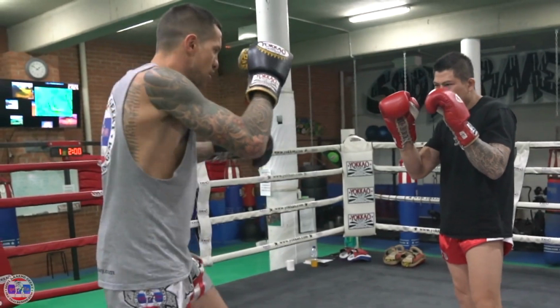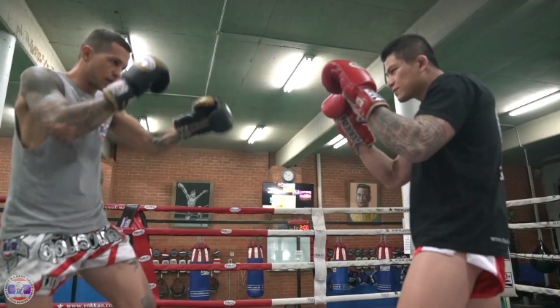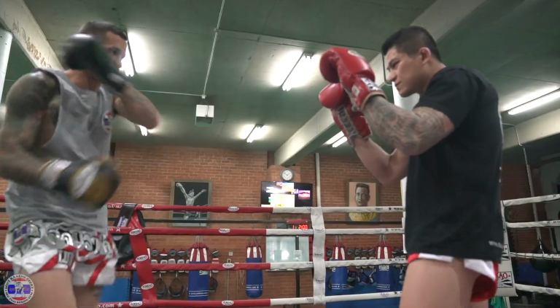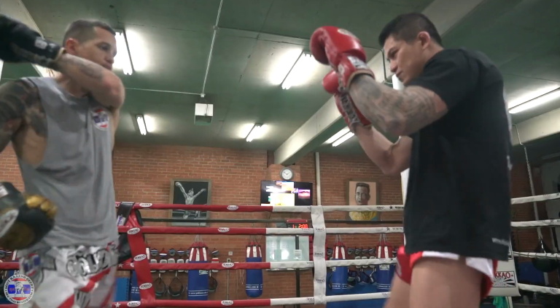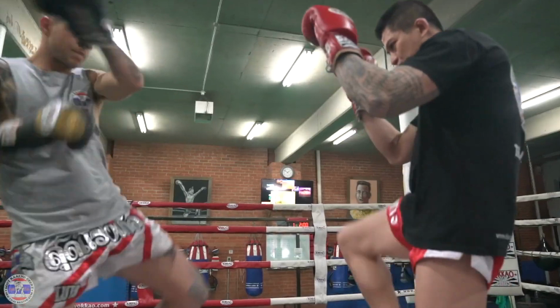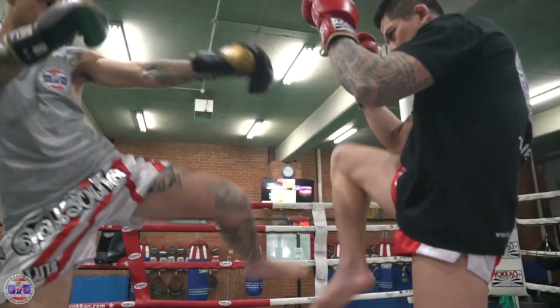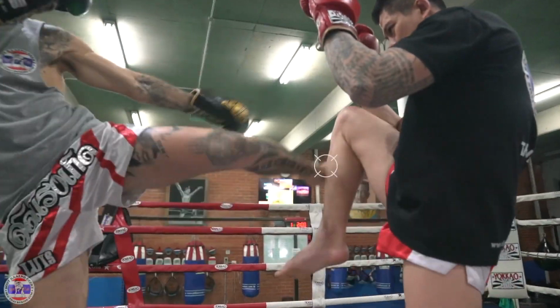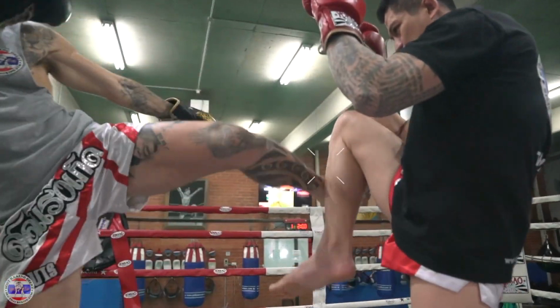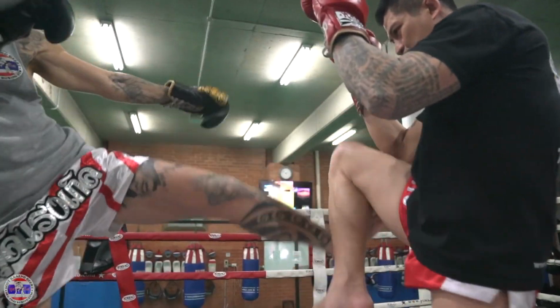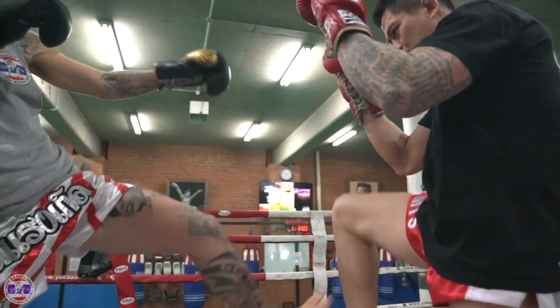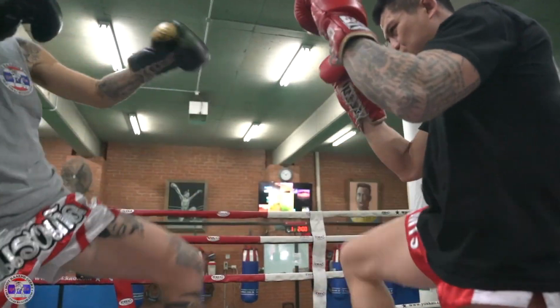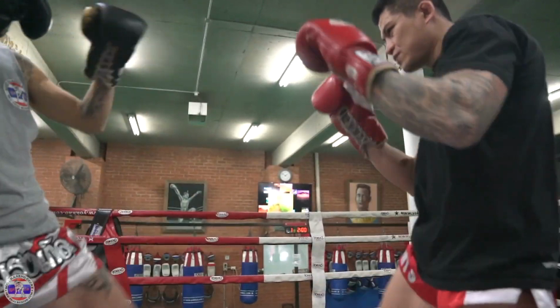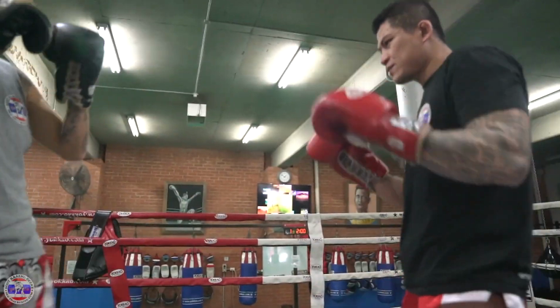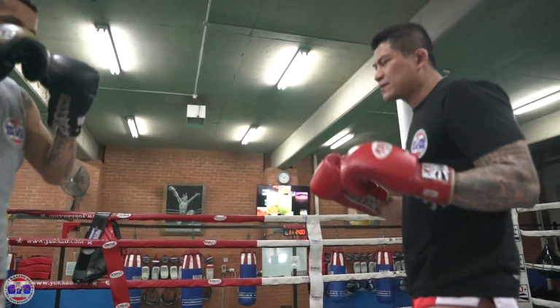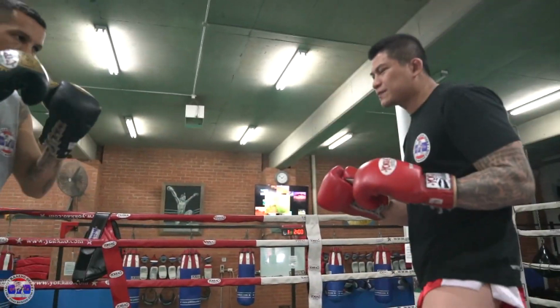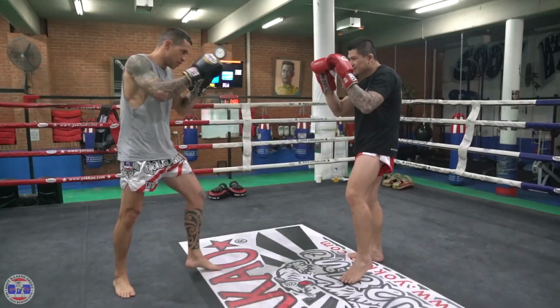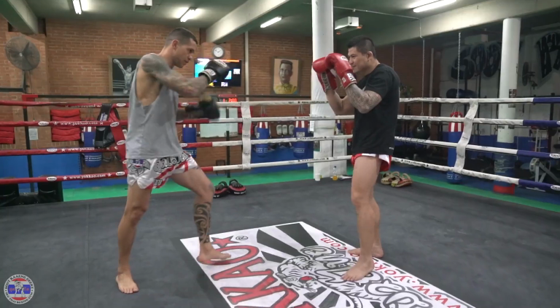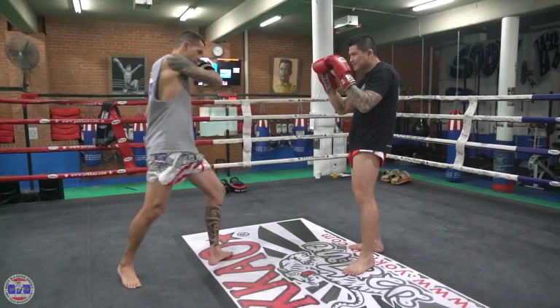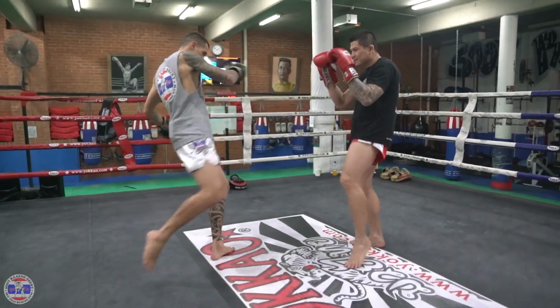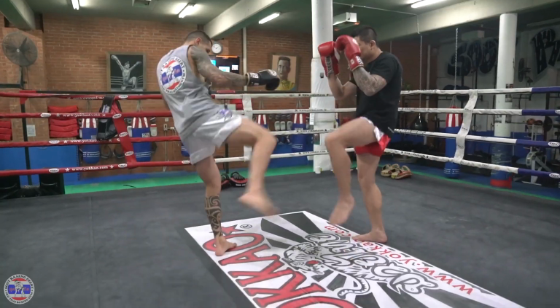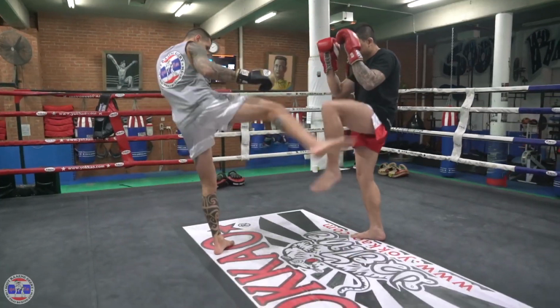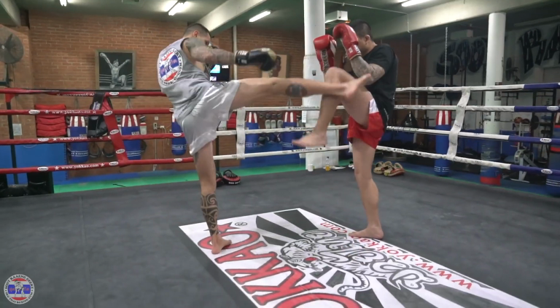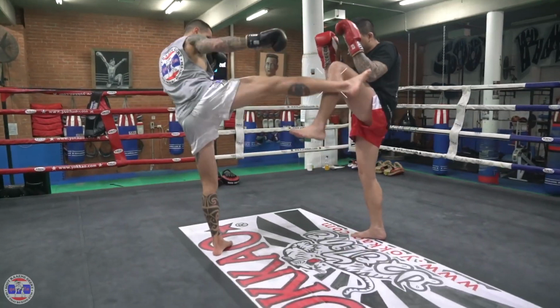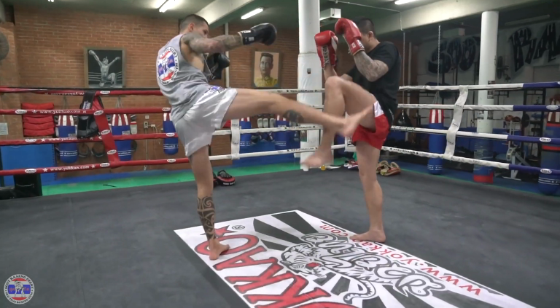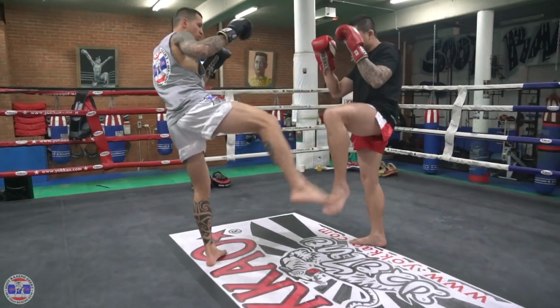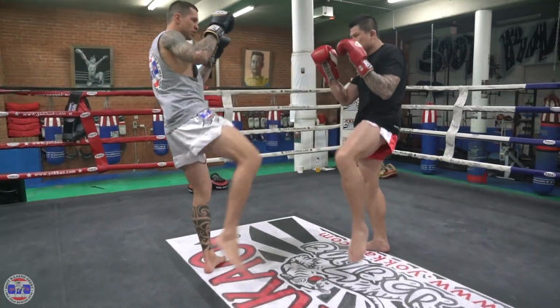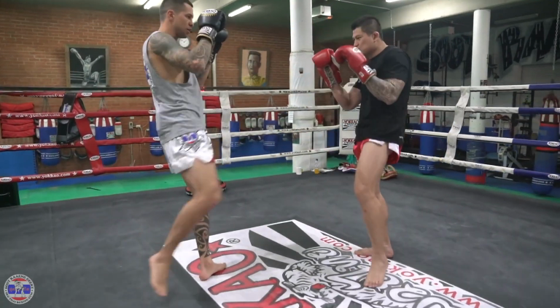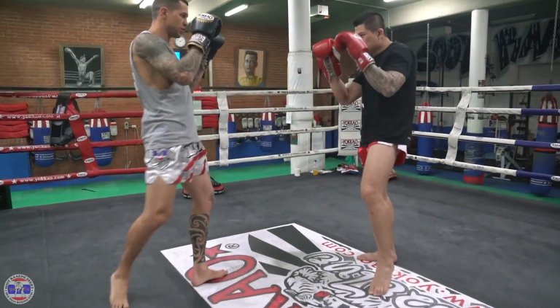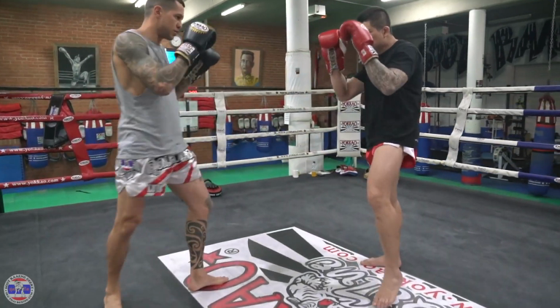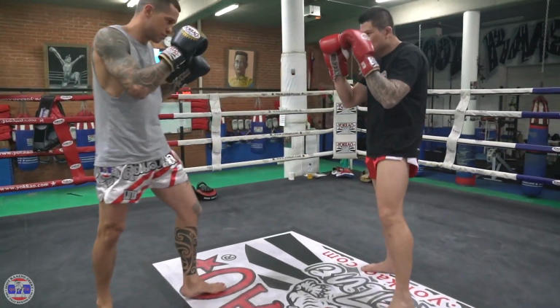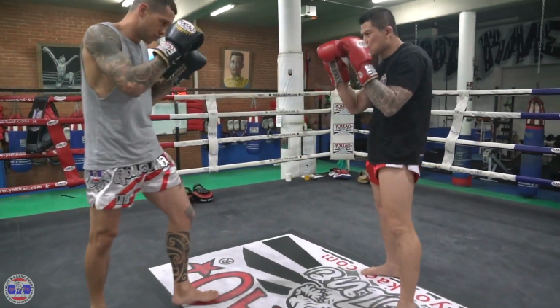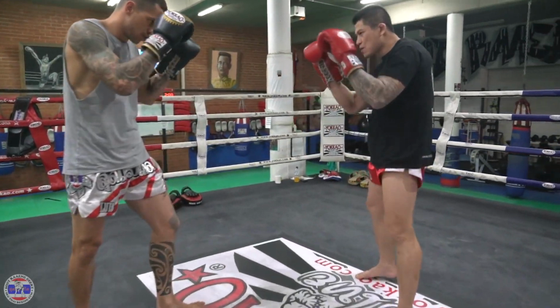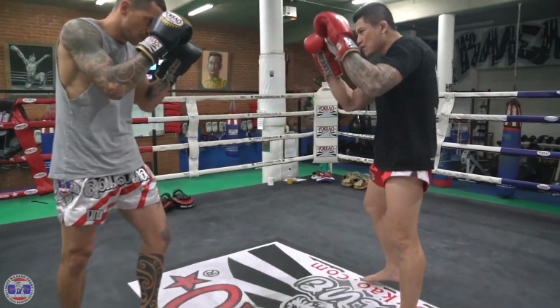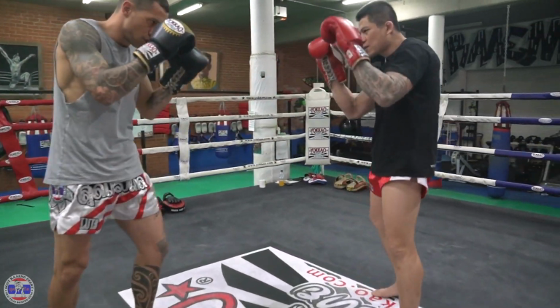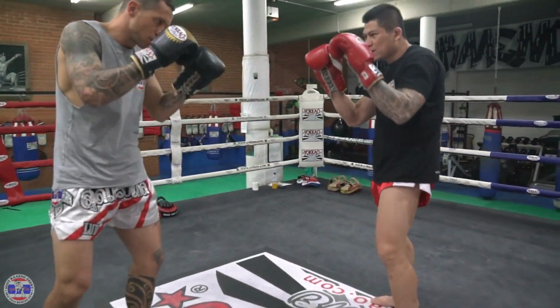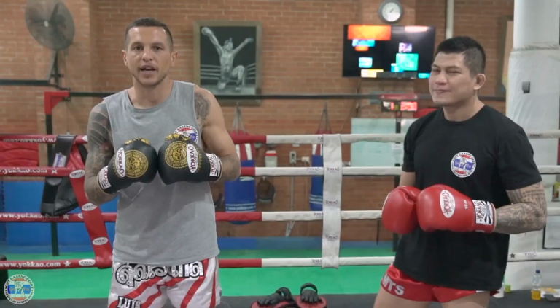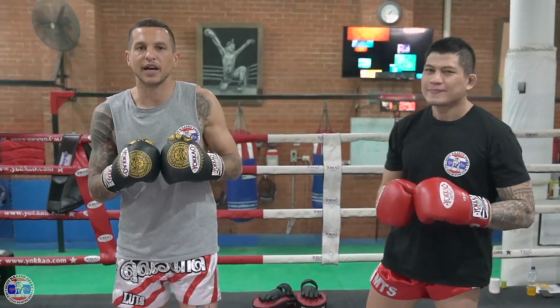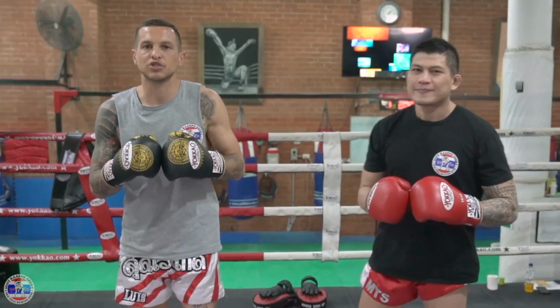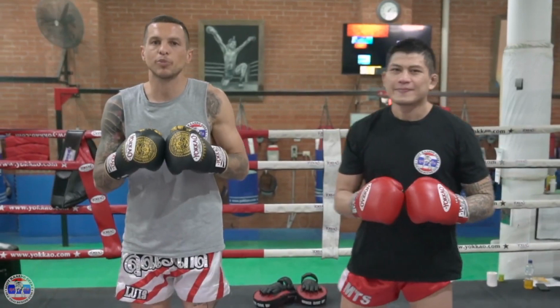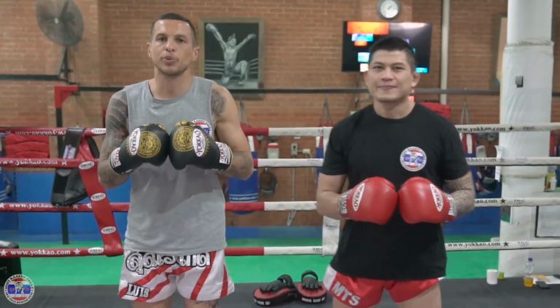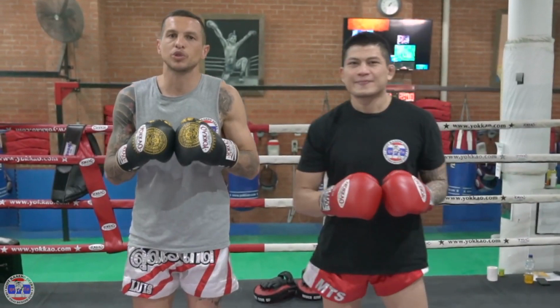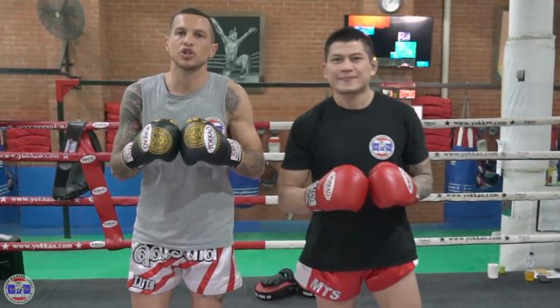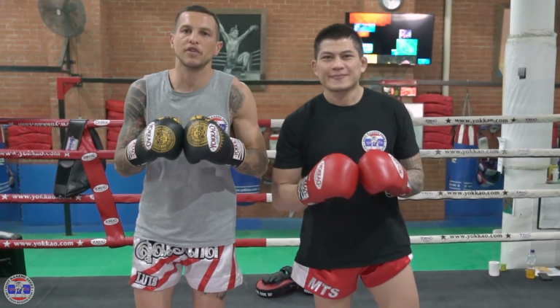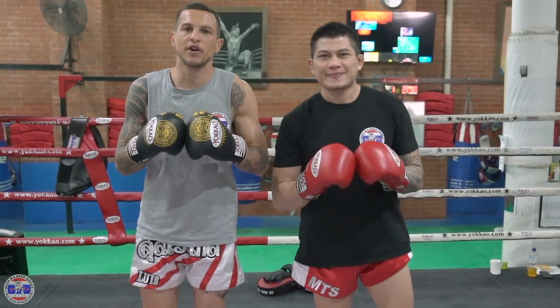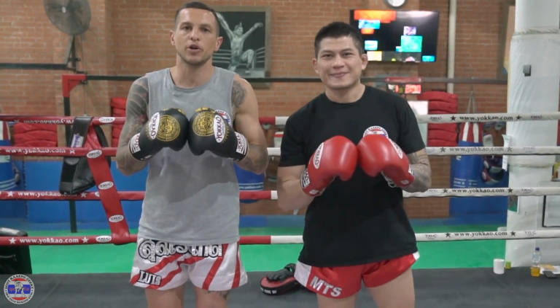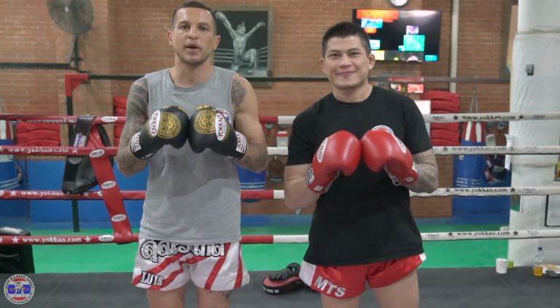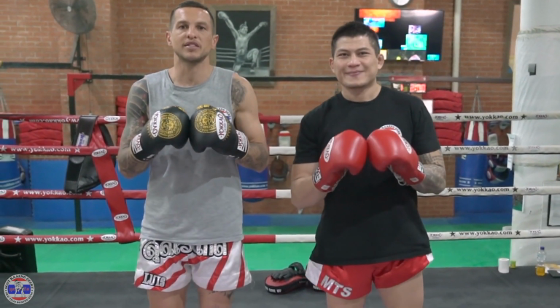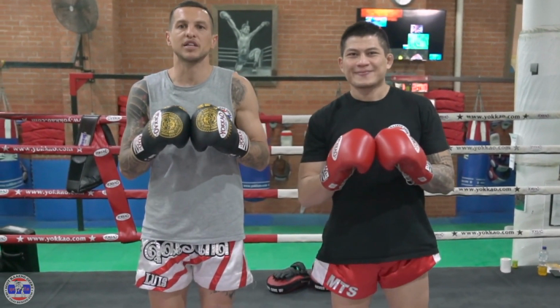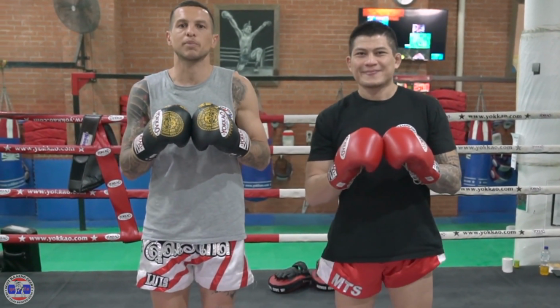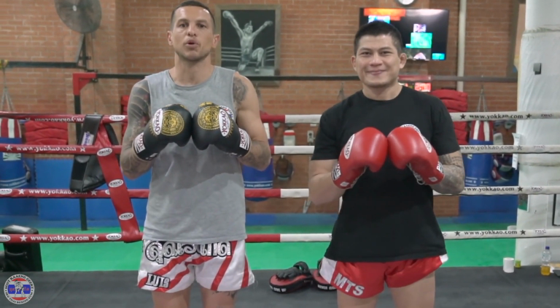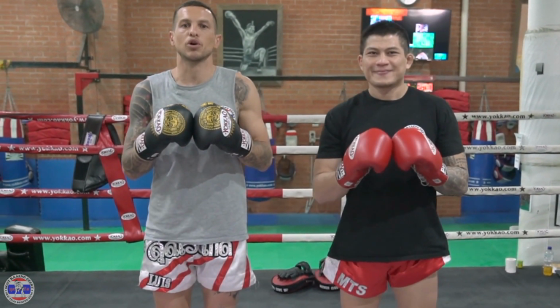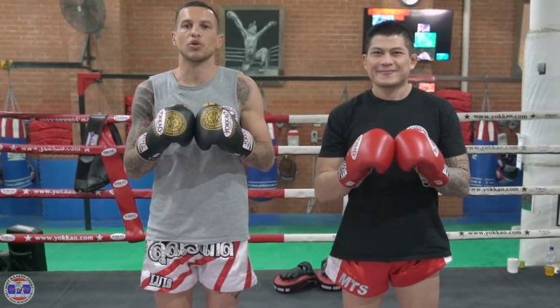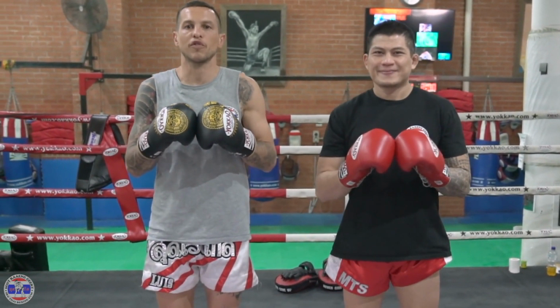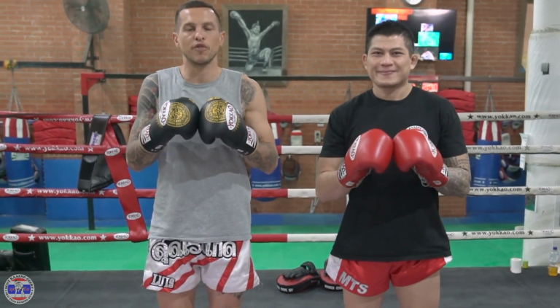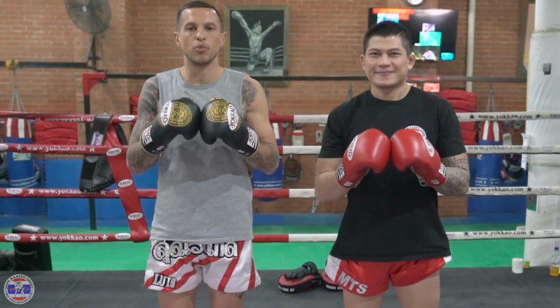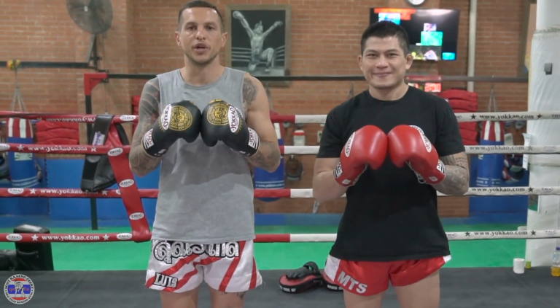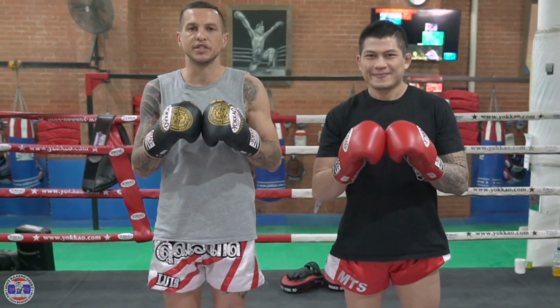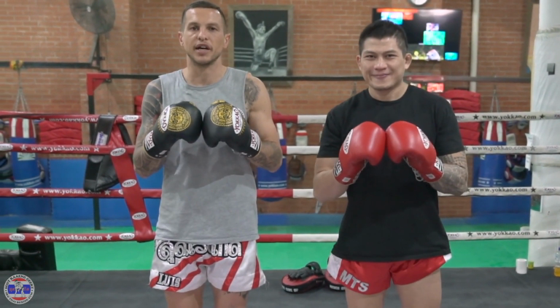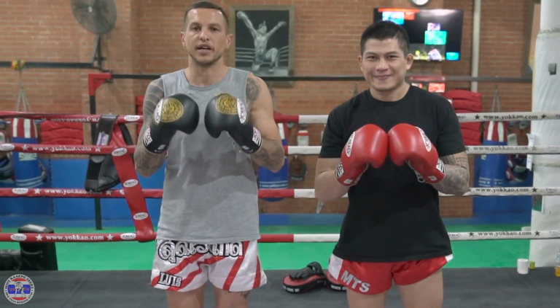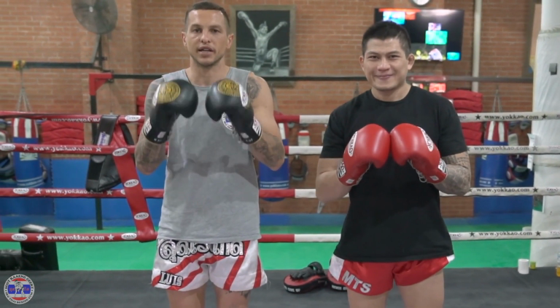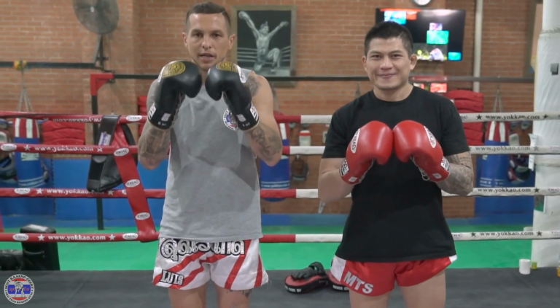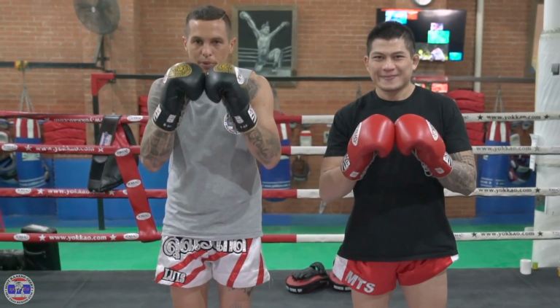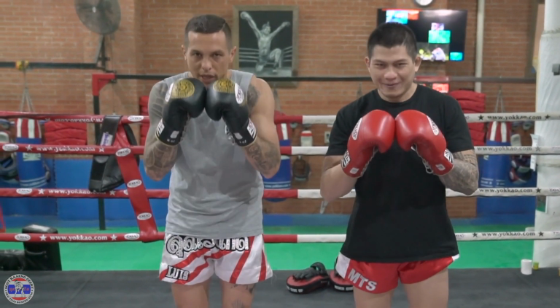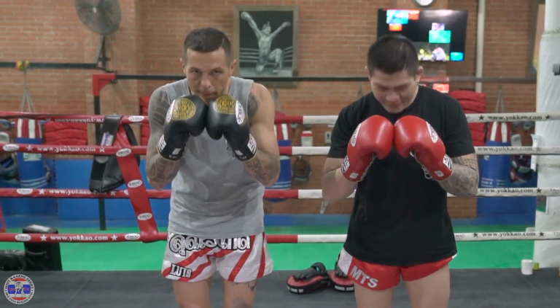And block. And block. All right guys, hope you enjoy a very basic block of Muay Thai. Kapun kap.